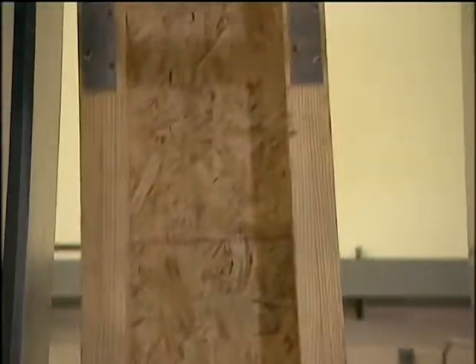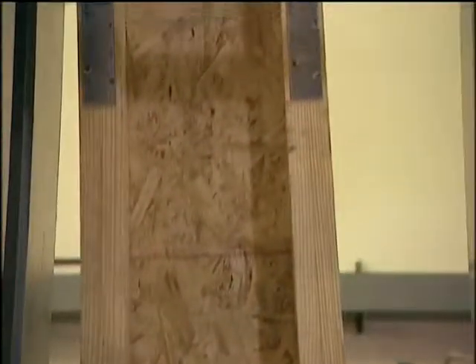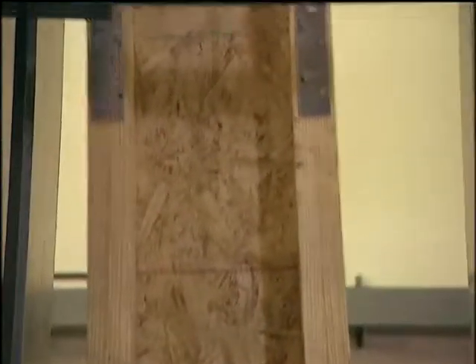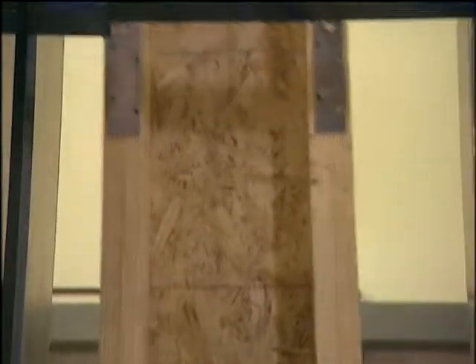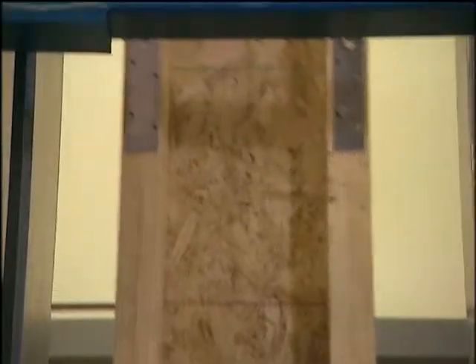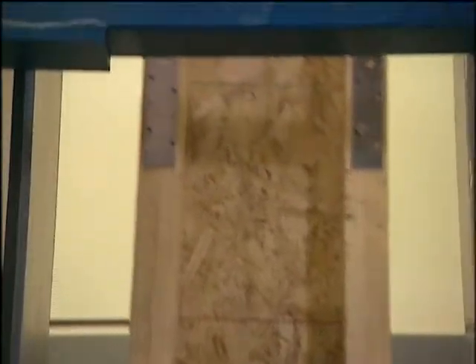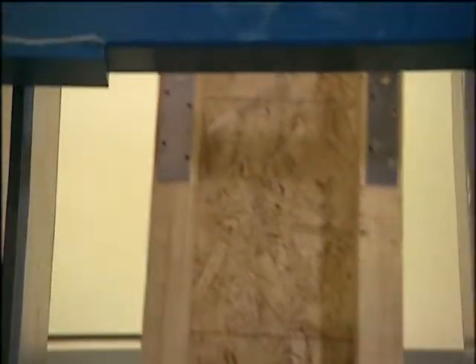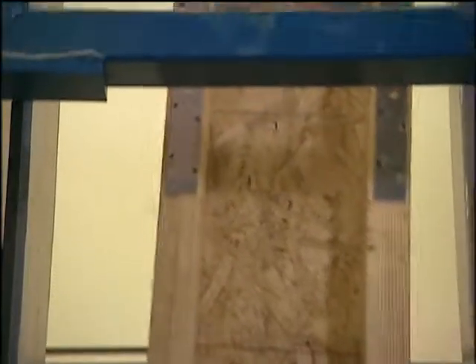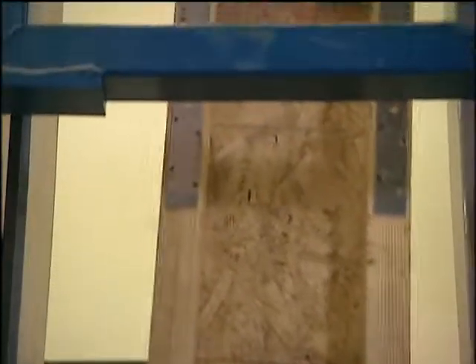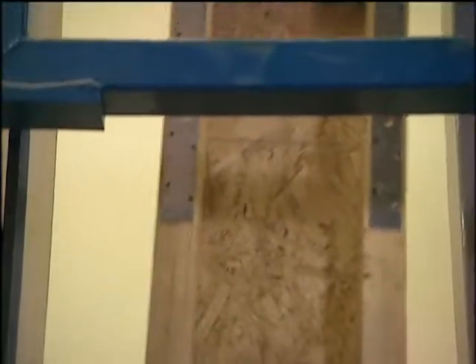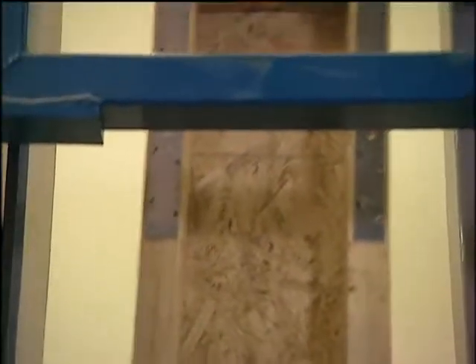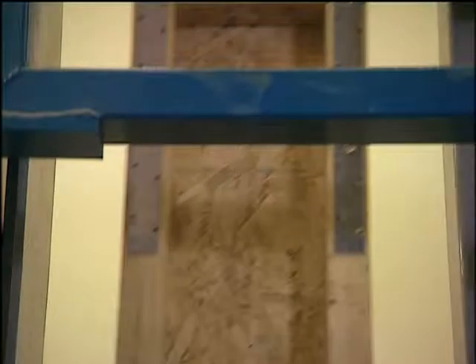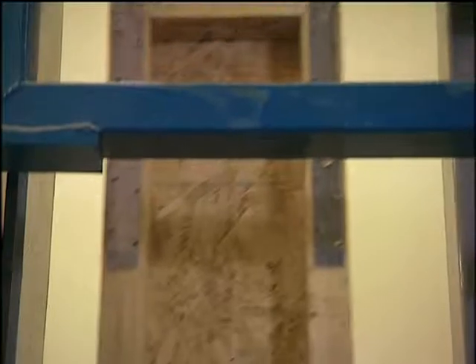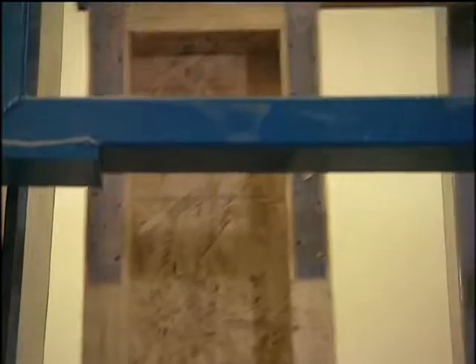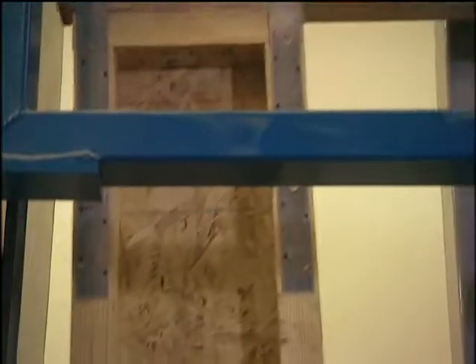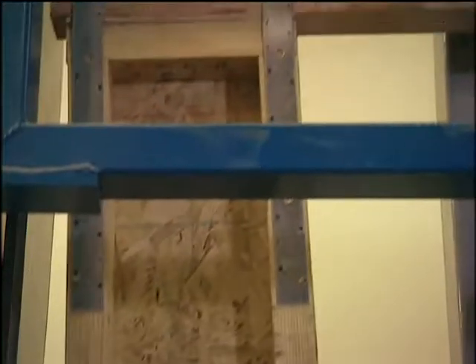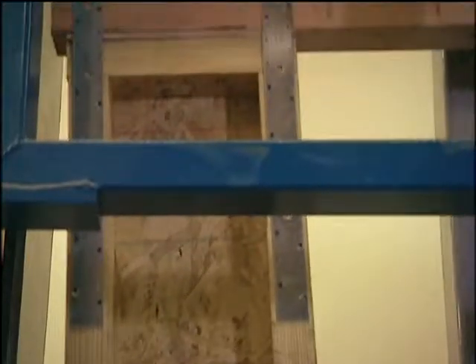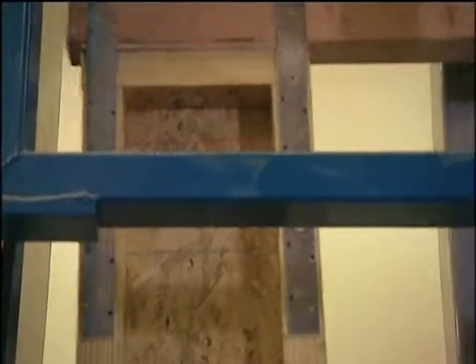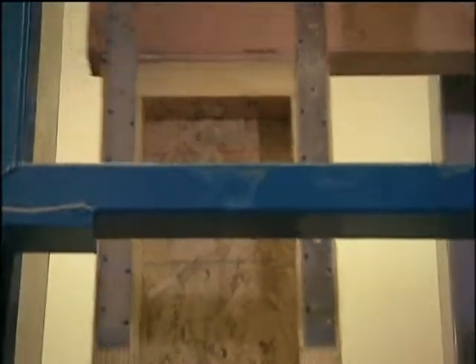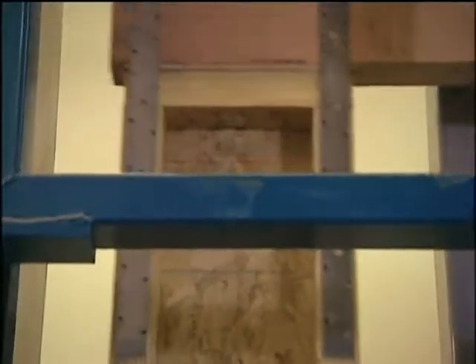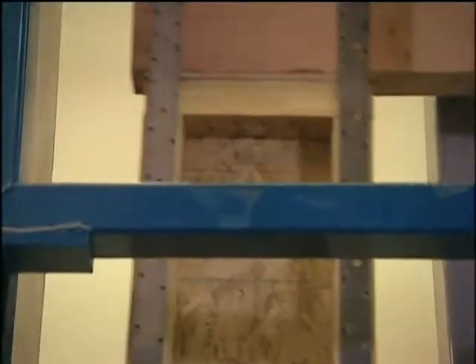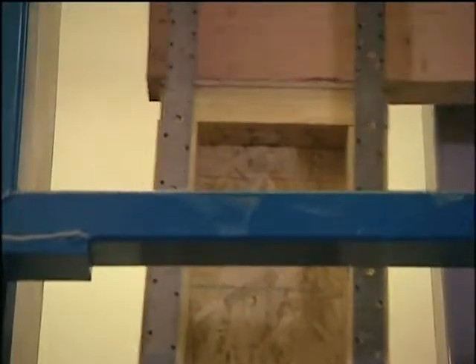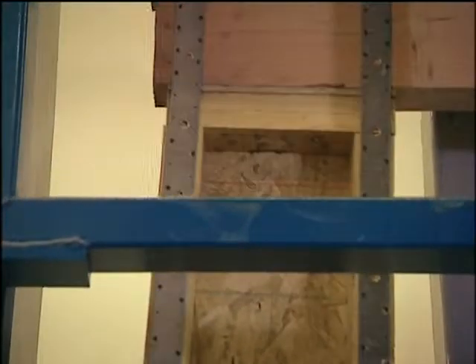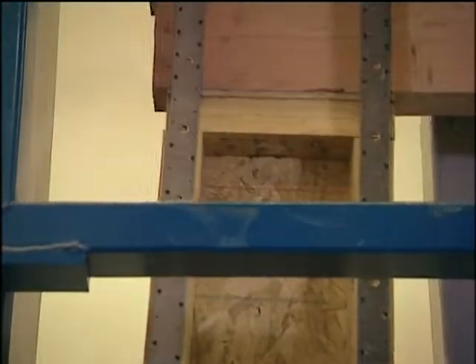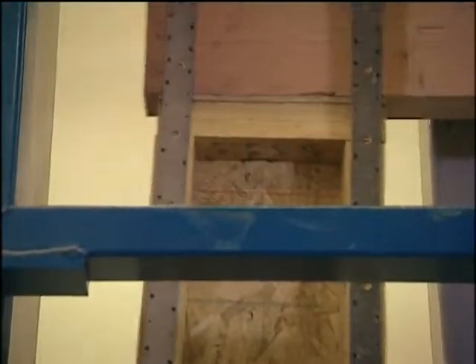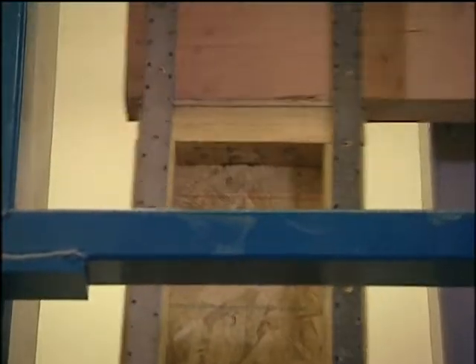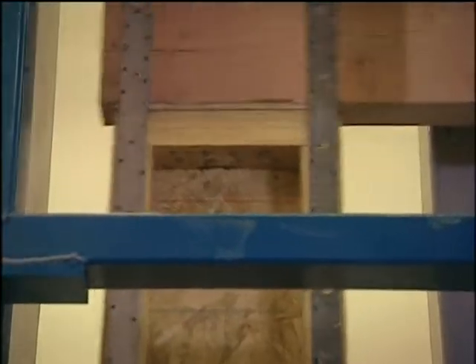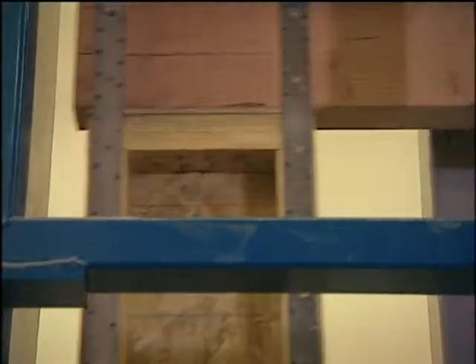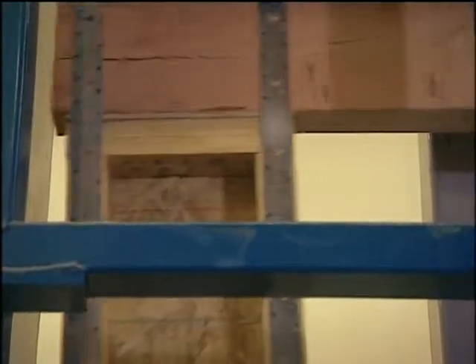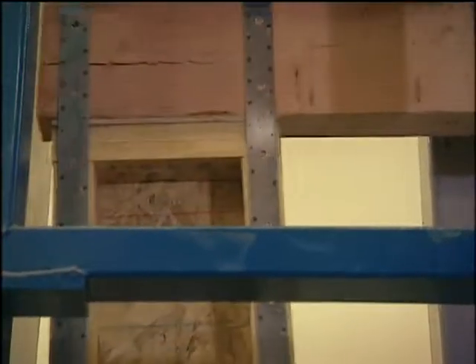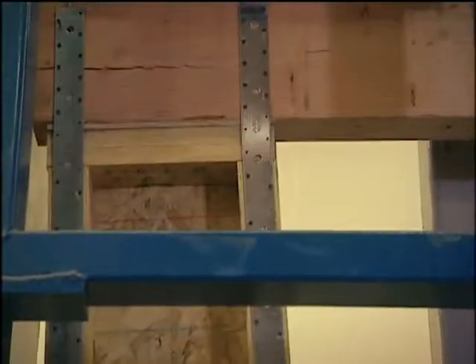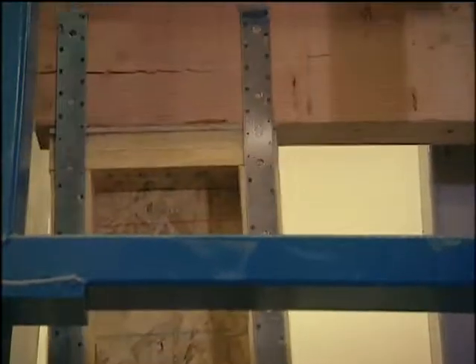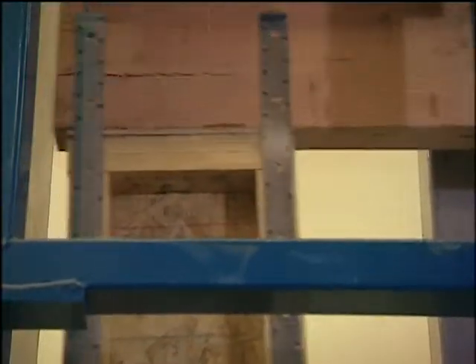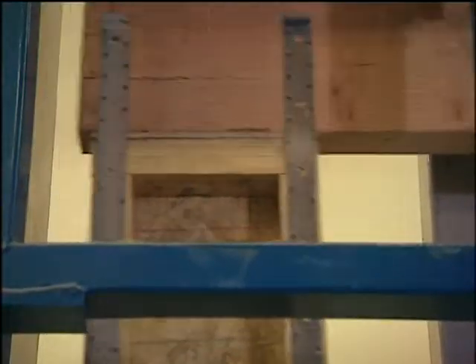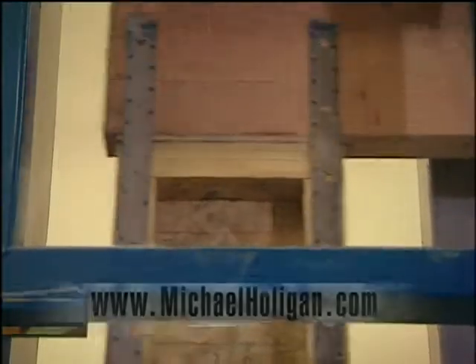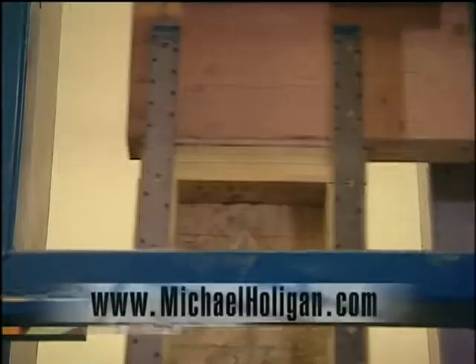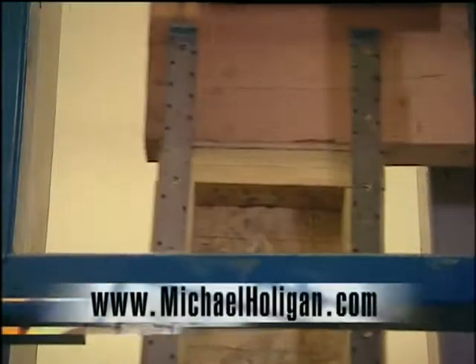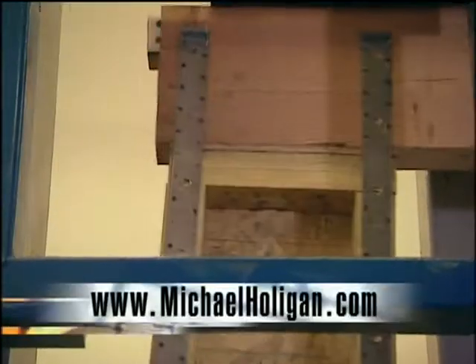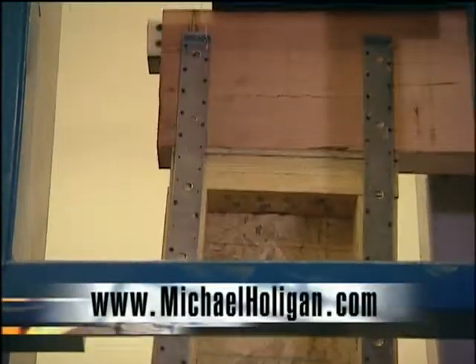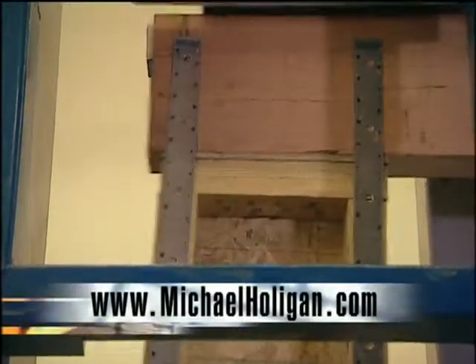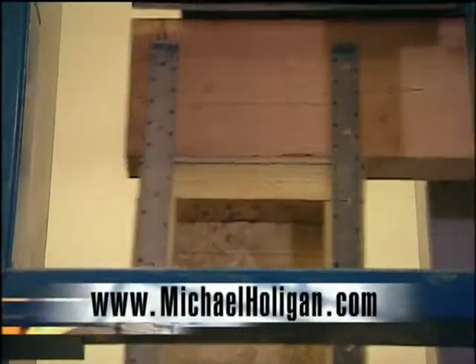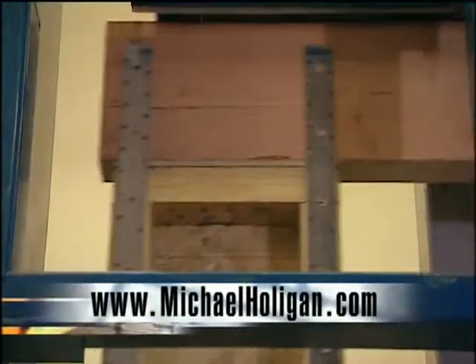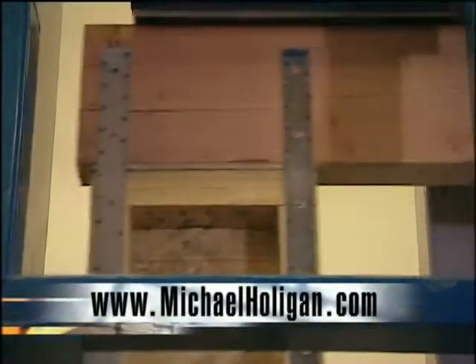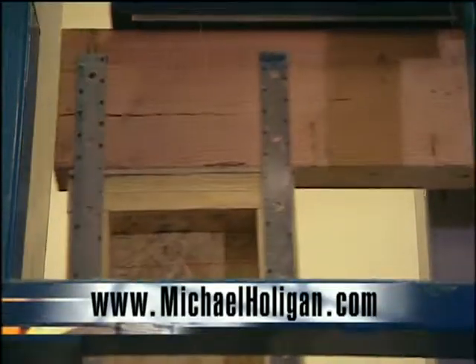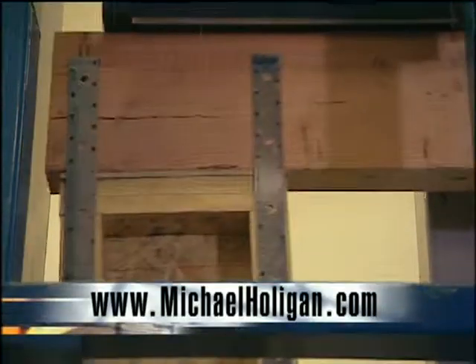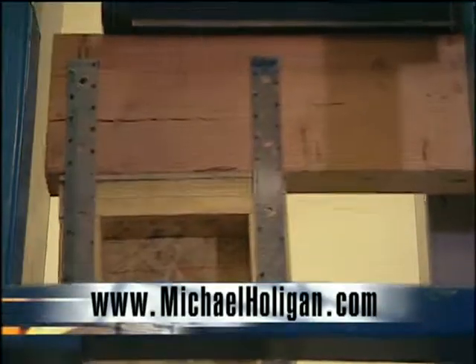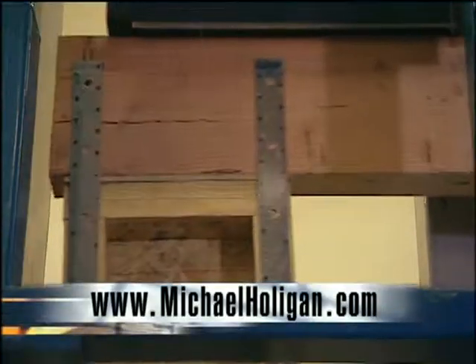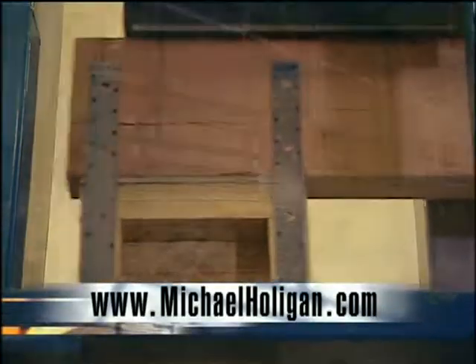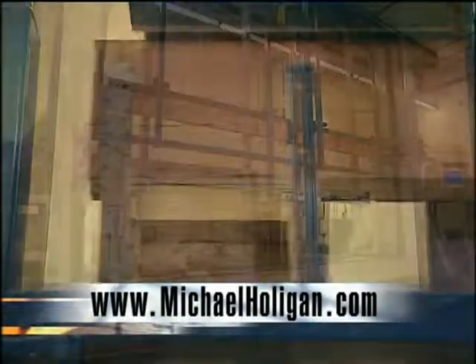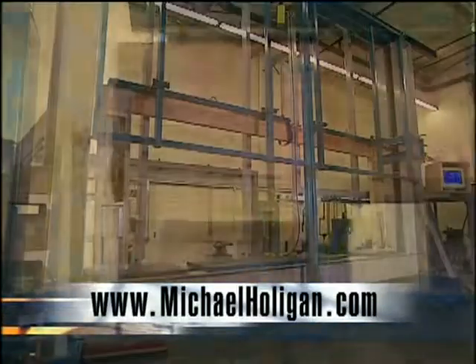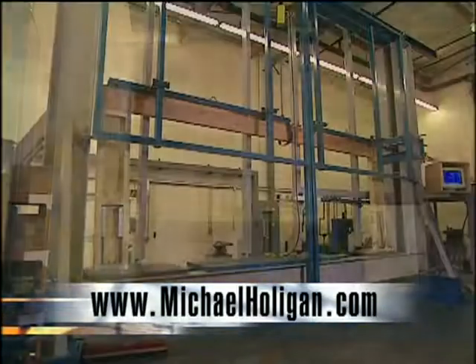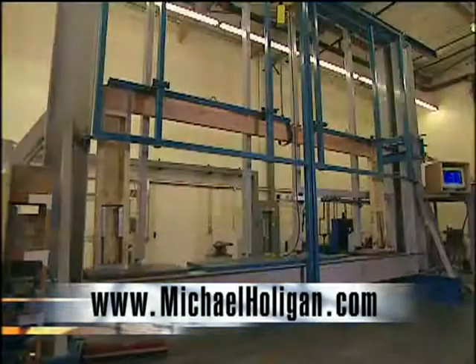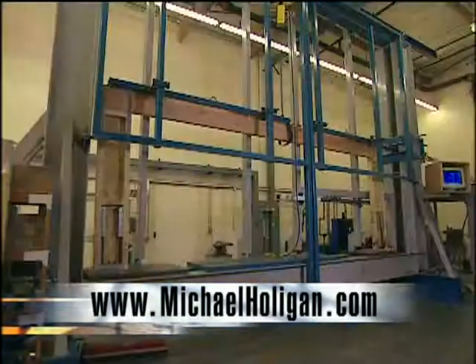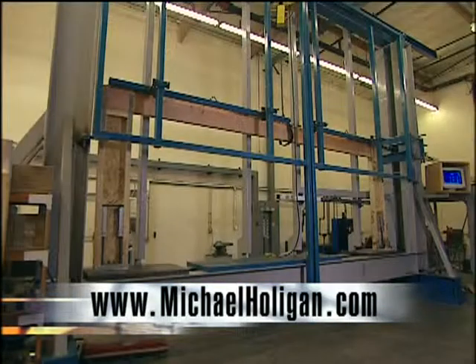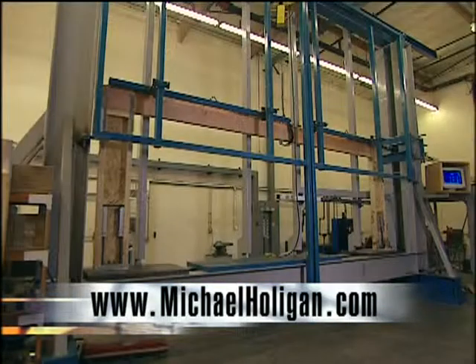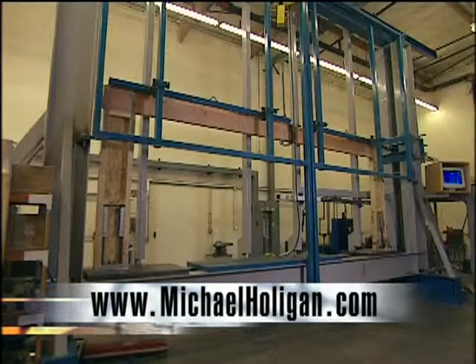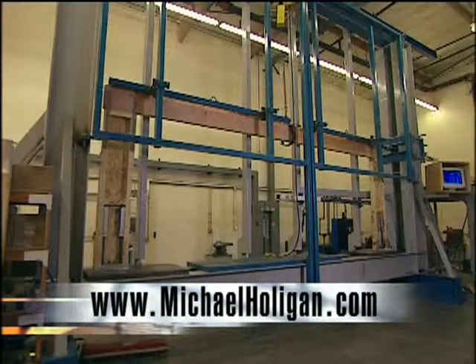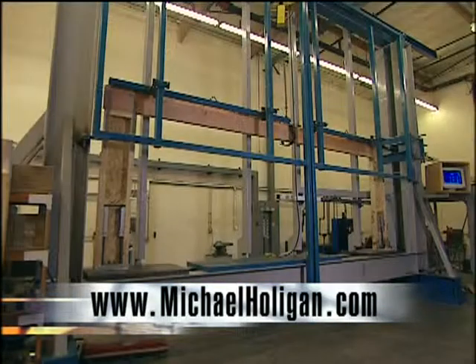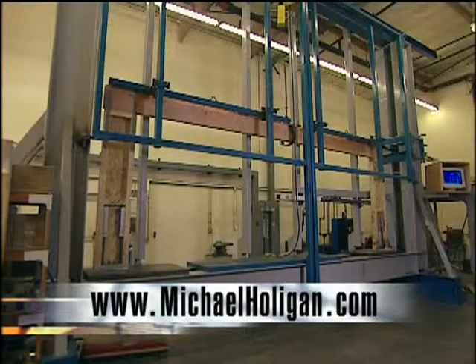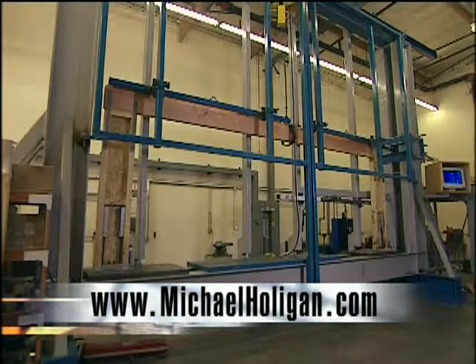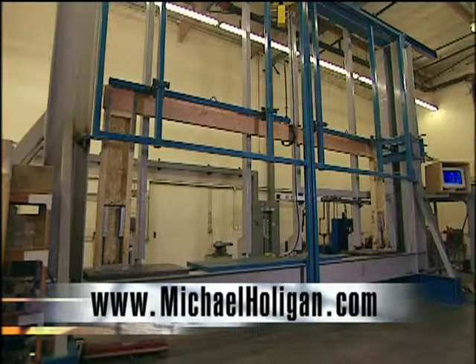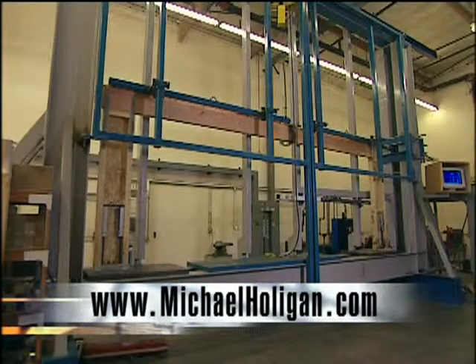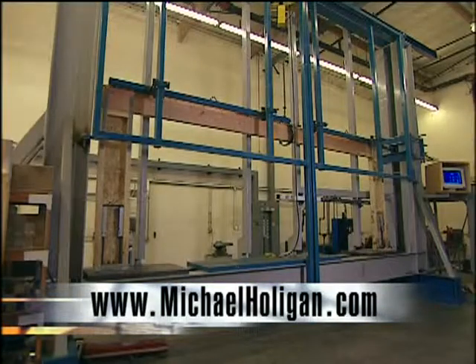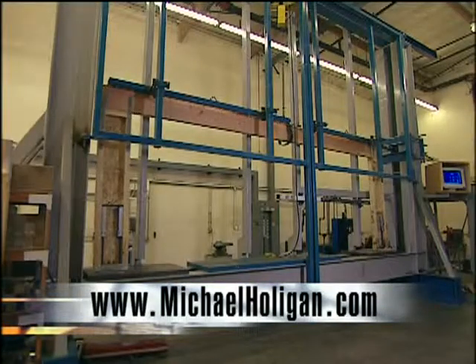If you'd like more information on how to build stronger and safer homes, contact us on the internet at michaelholligan.com.